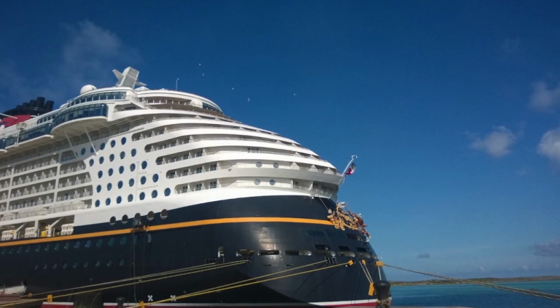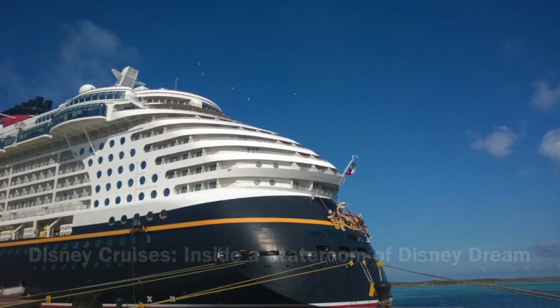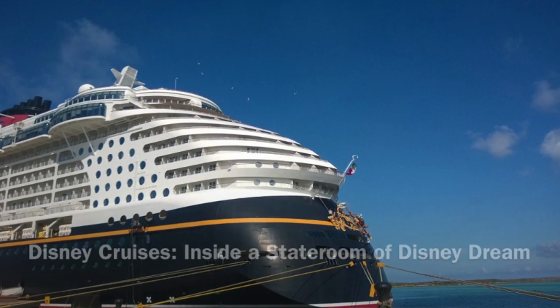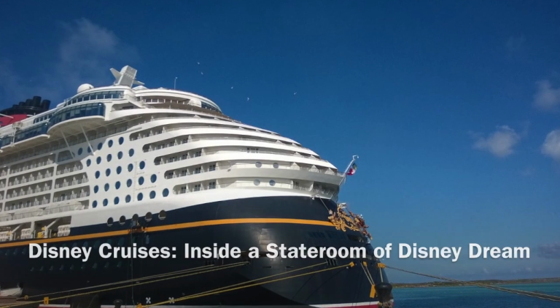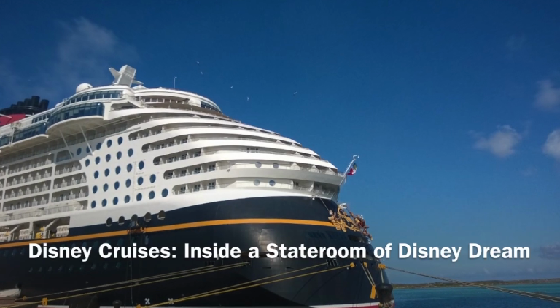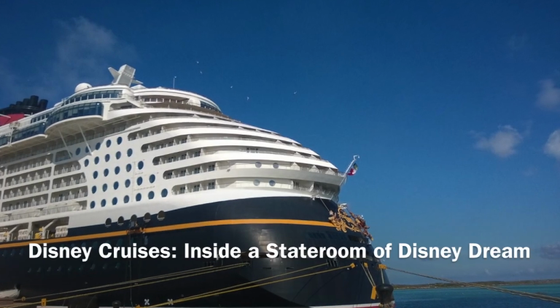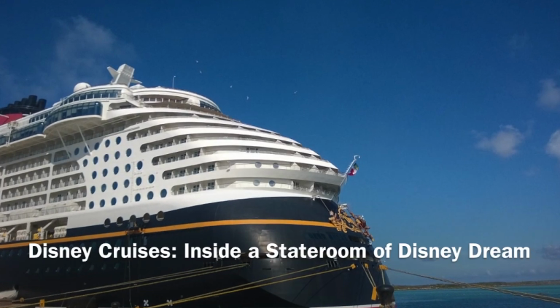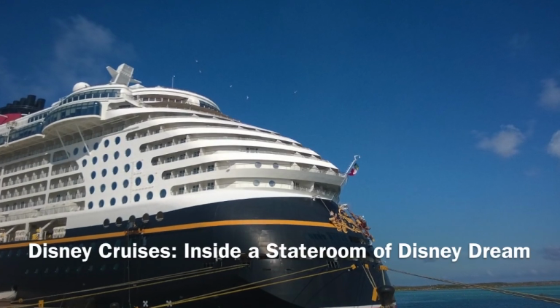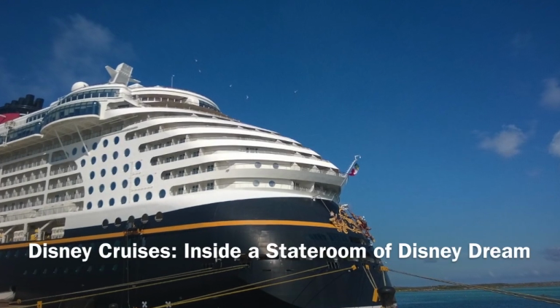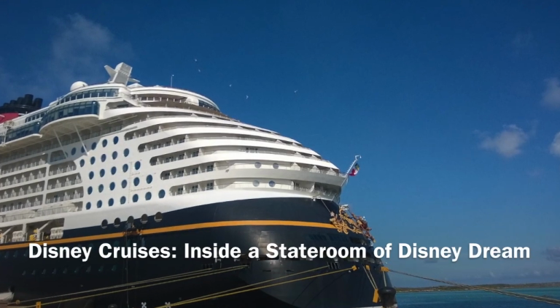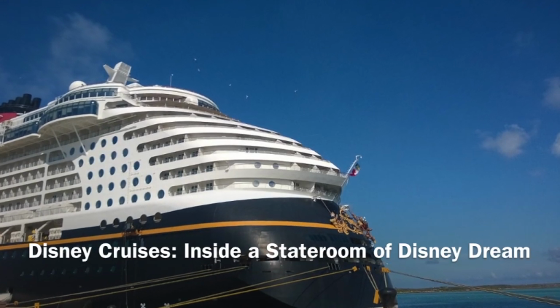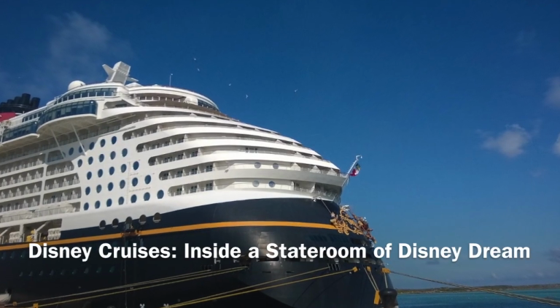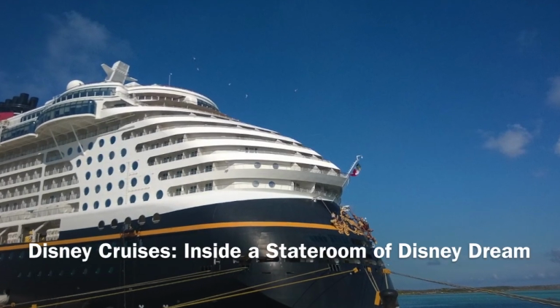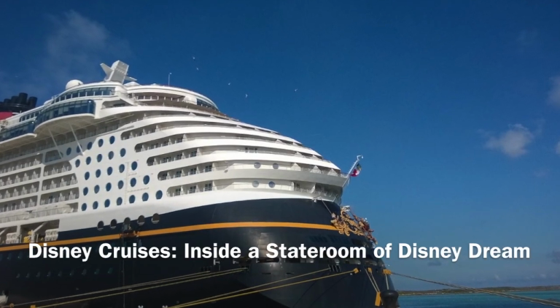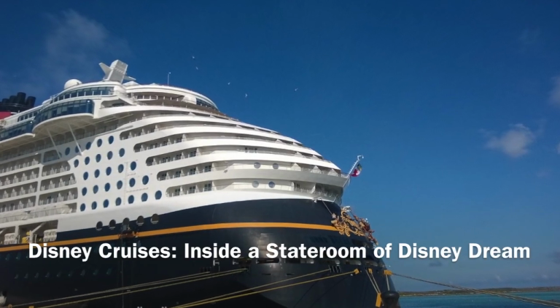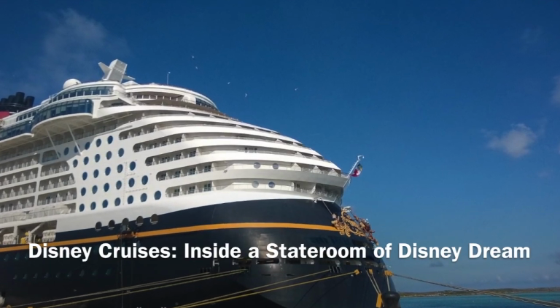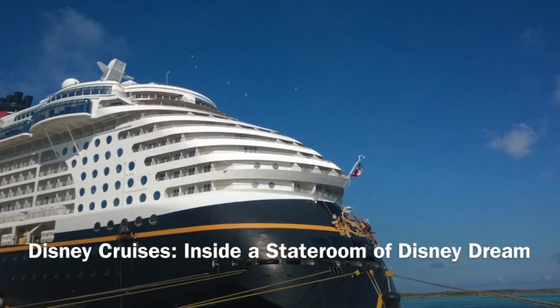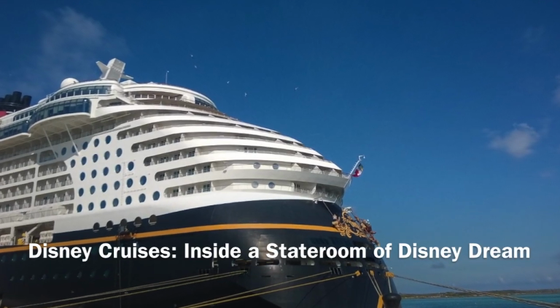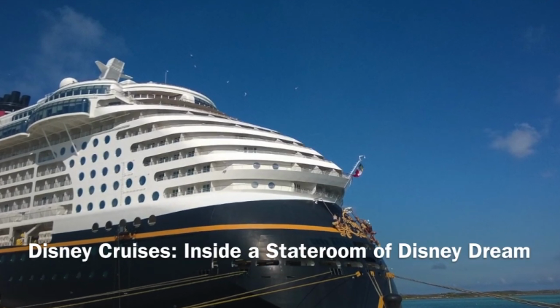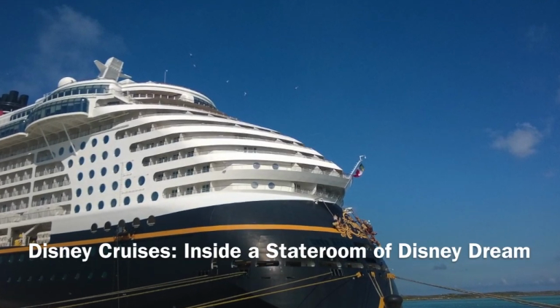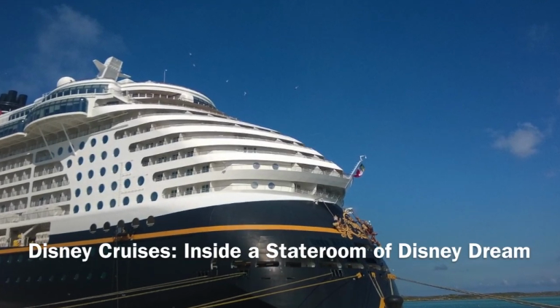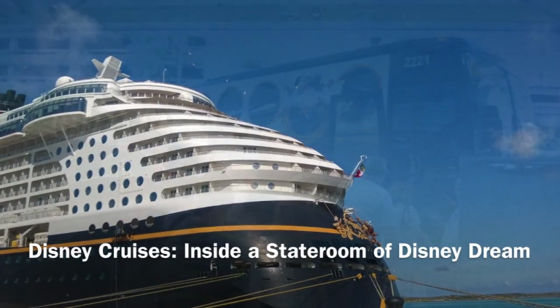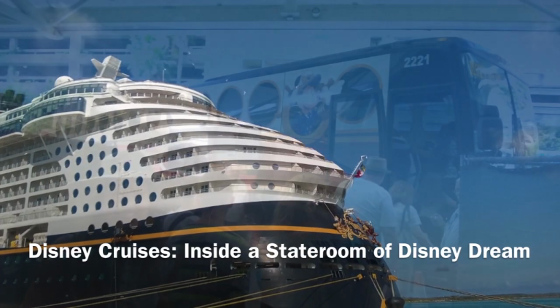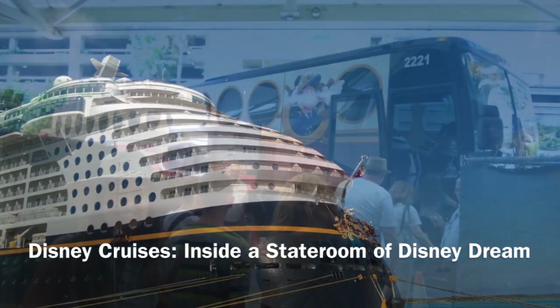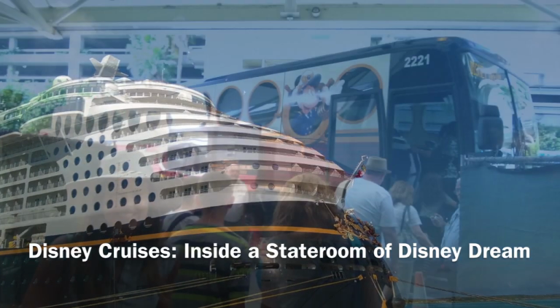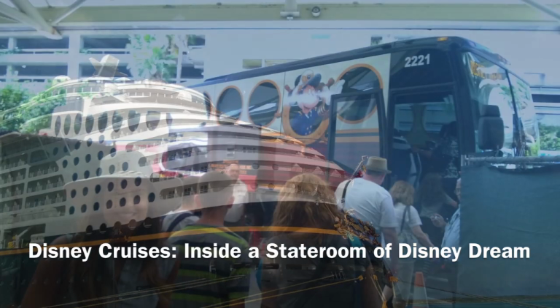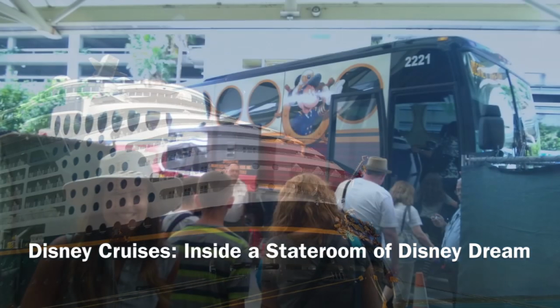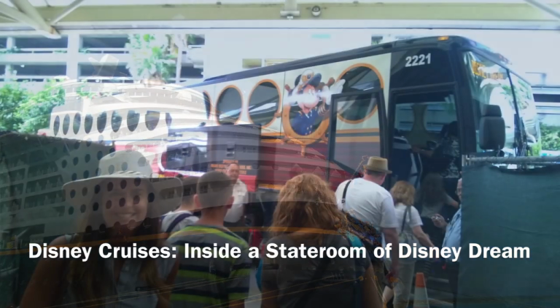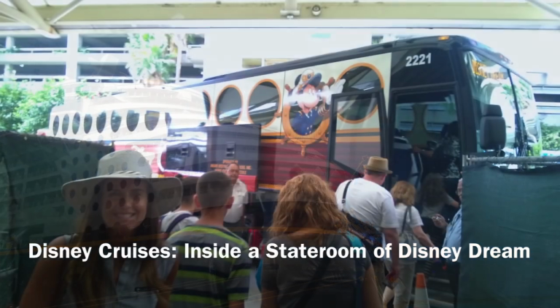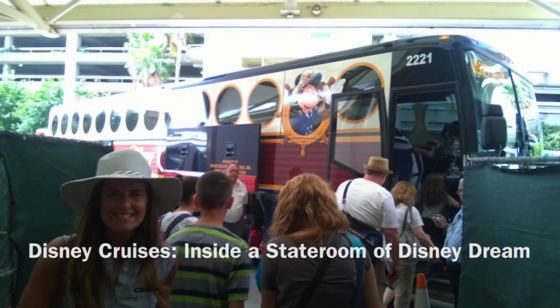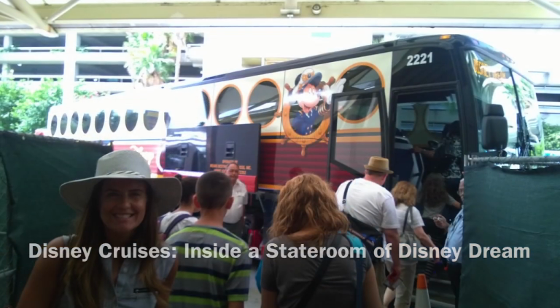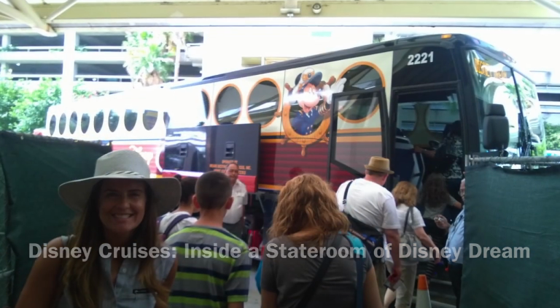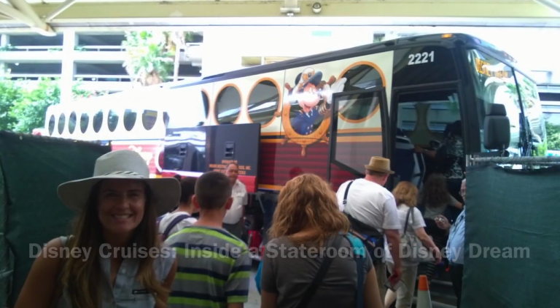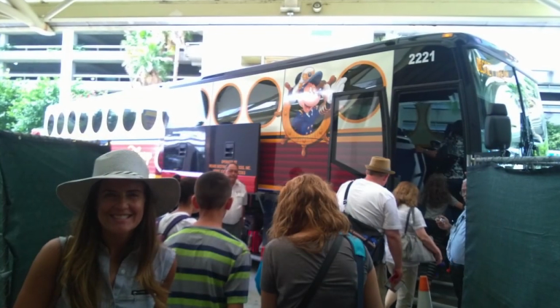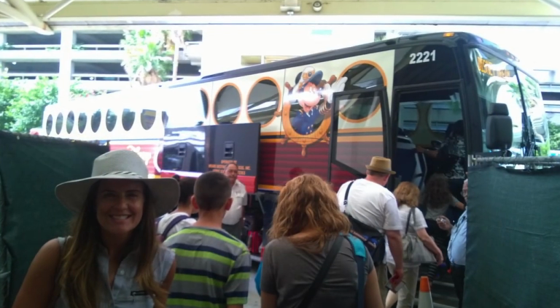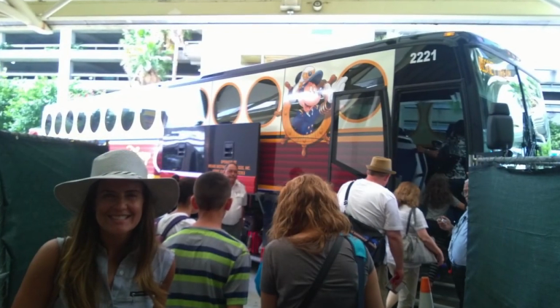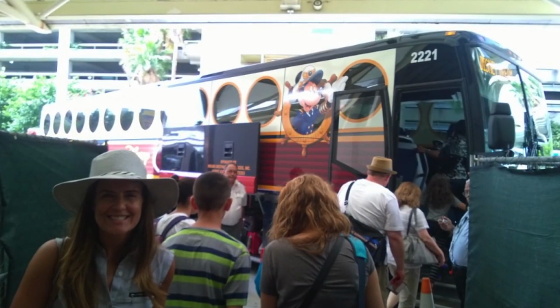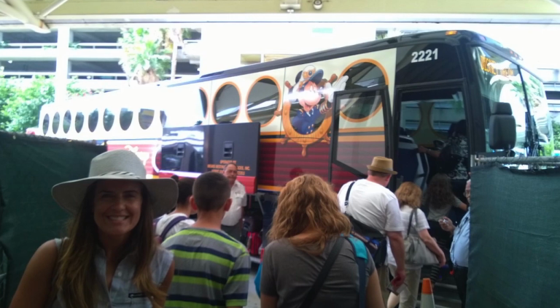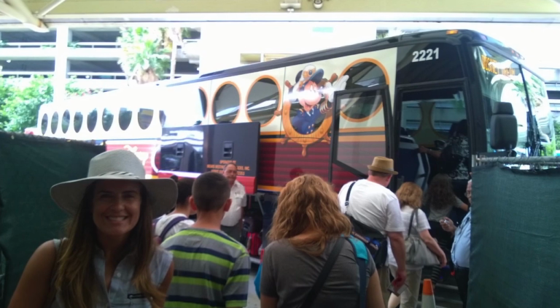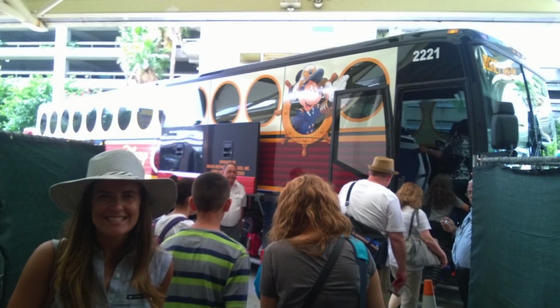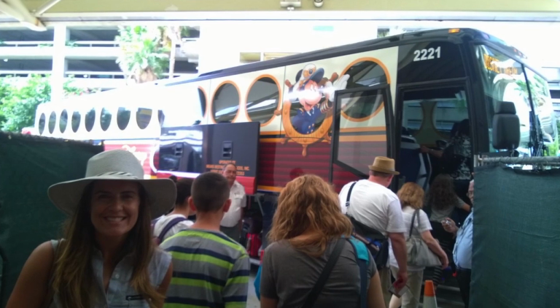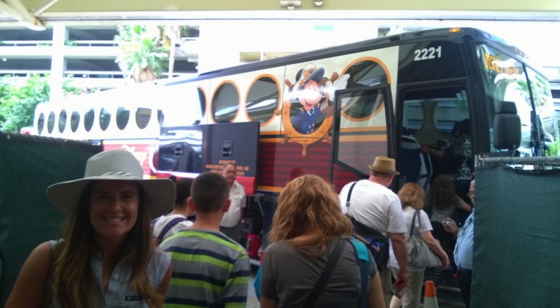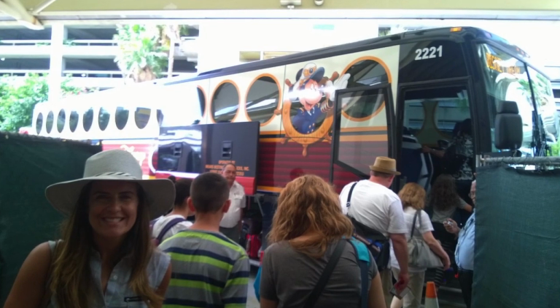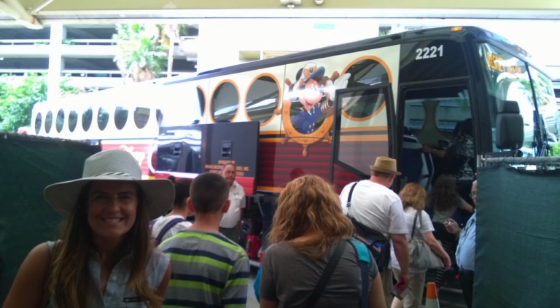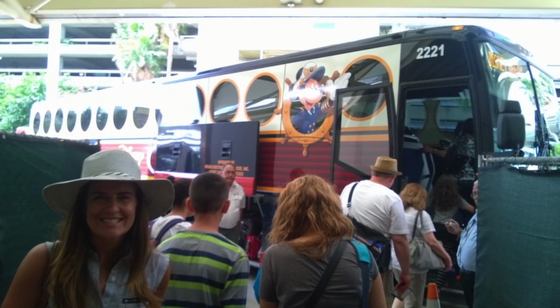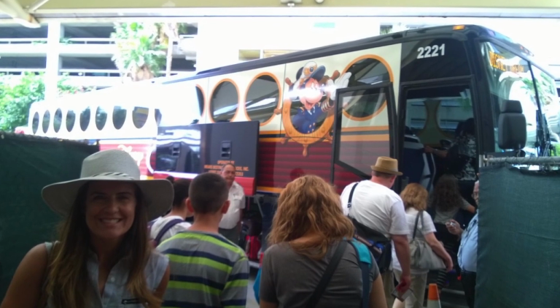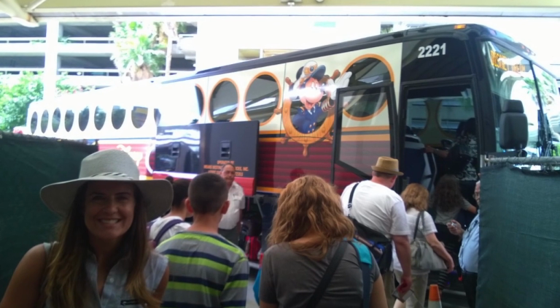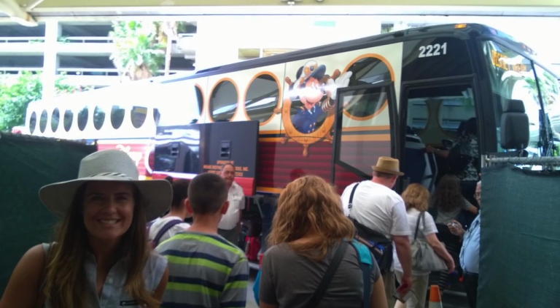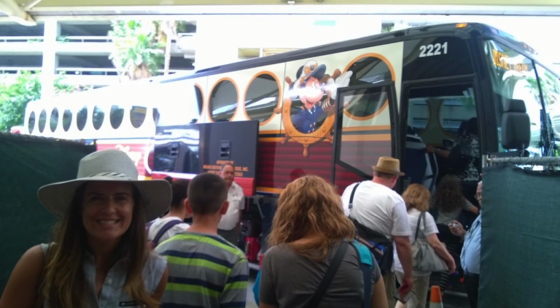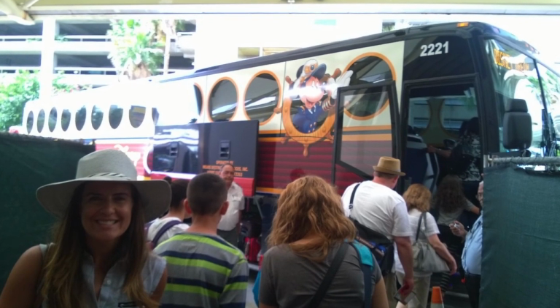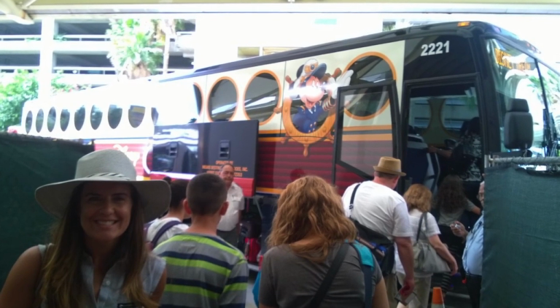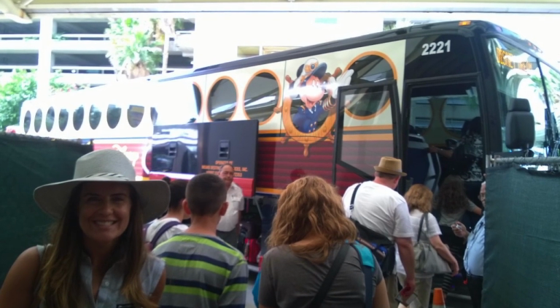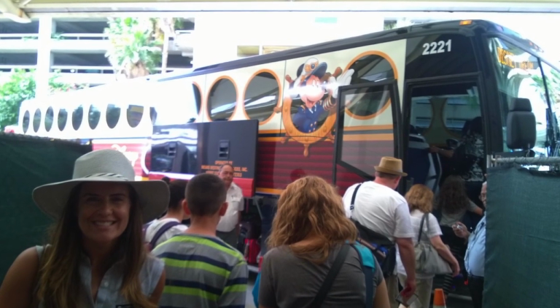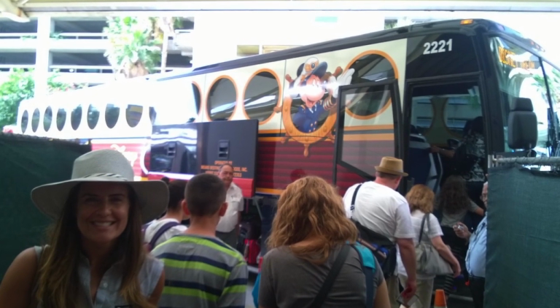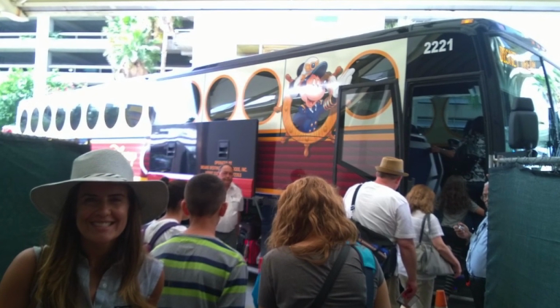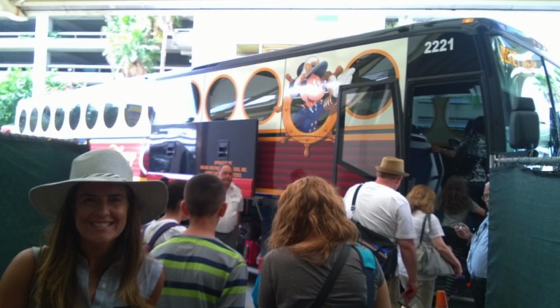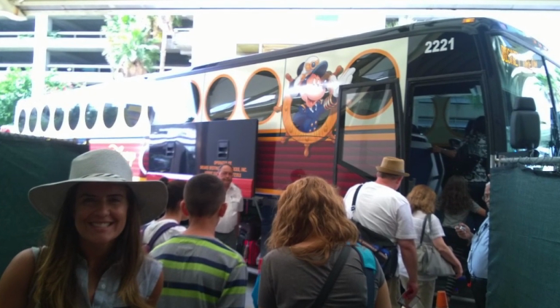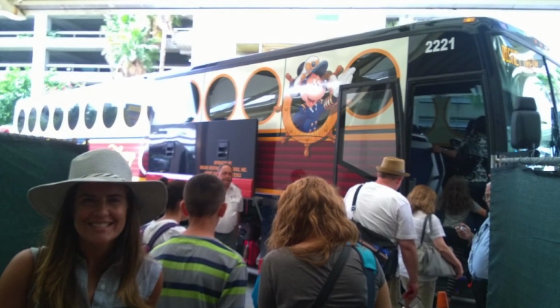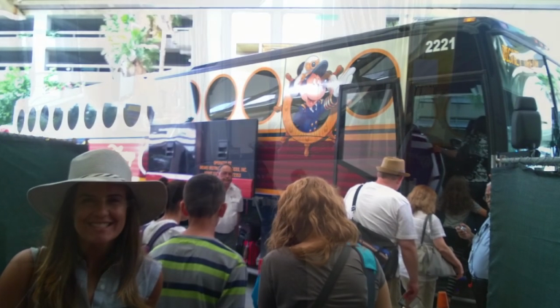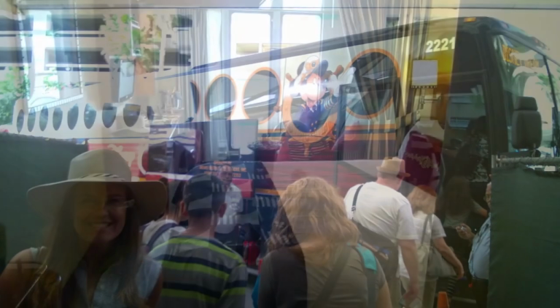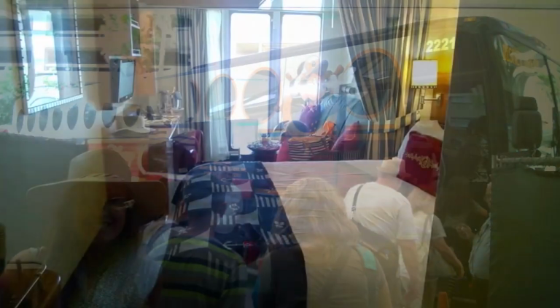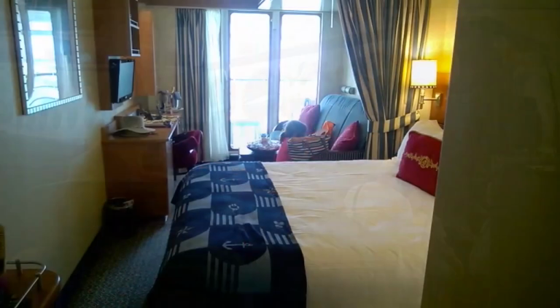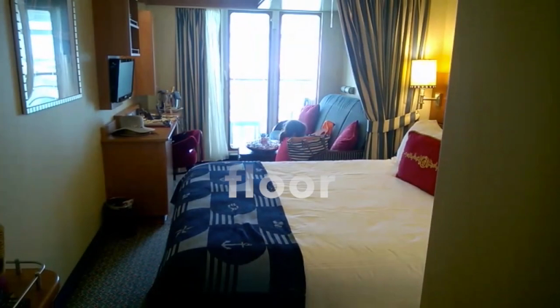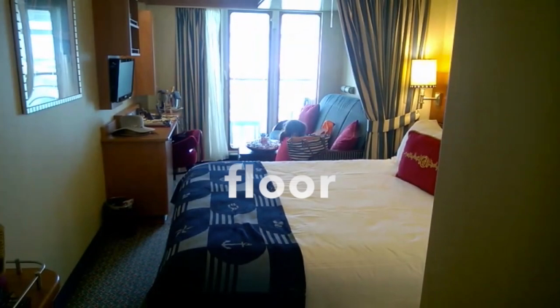Are you thinking about taking your family on a Disney cruise? Take an inside look at what the estate rooms look like on the Dream cruise ships.